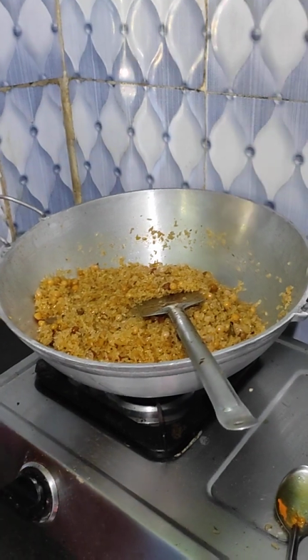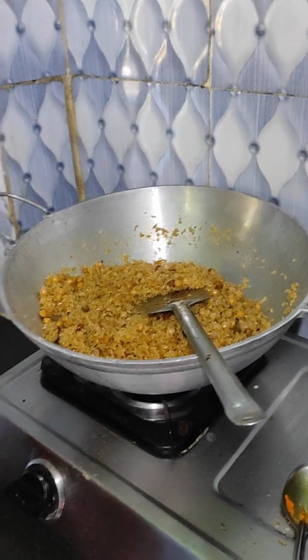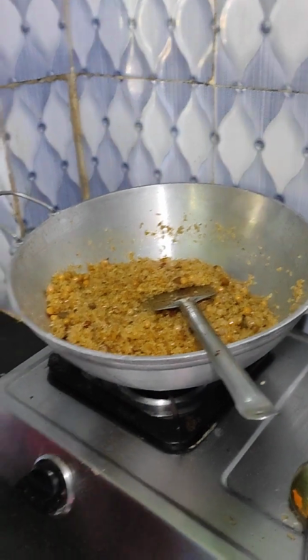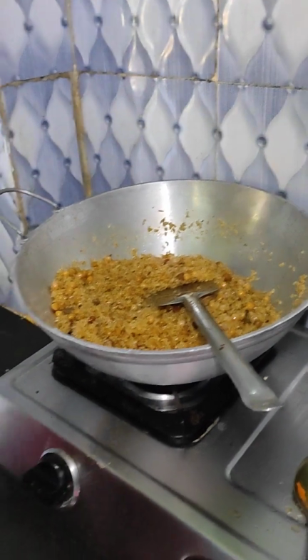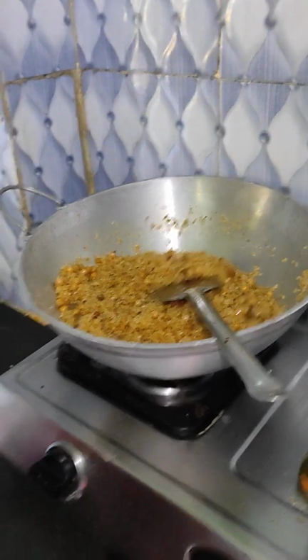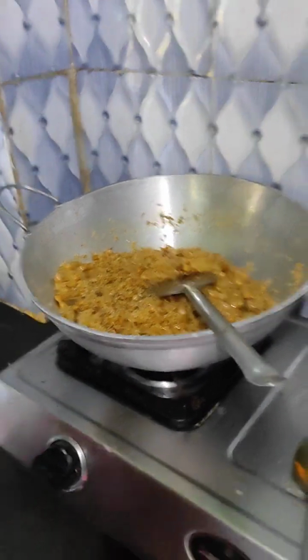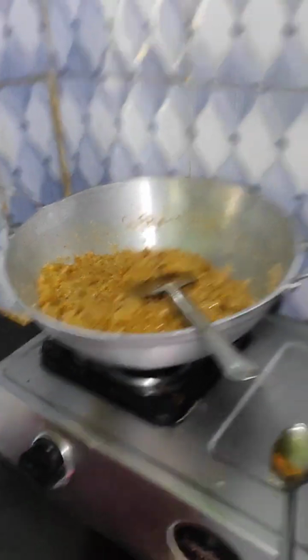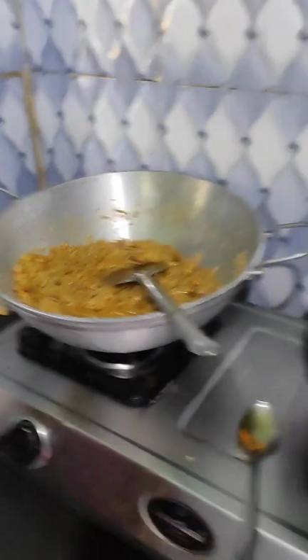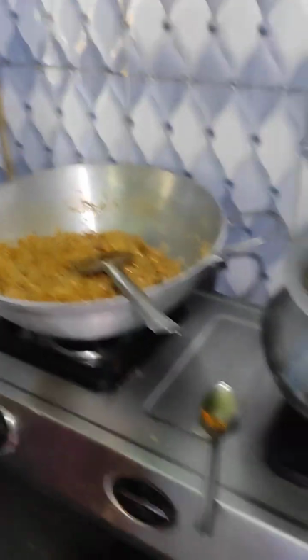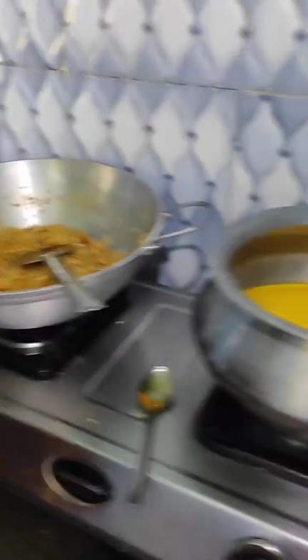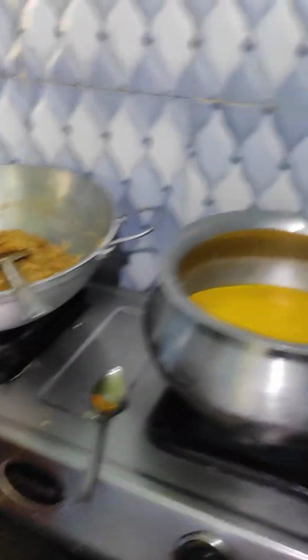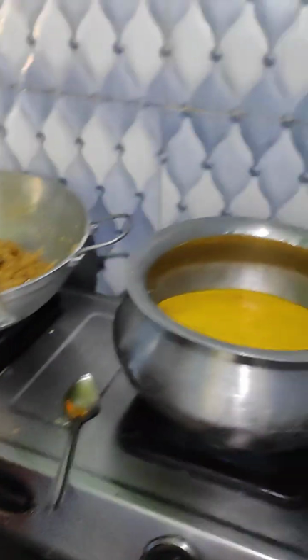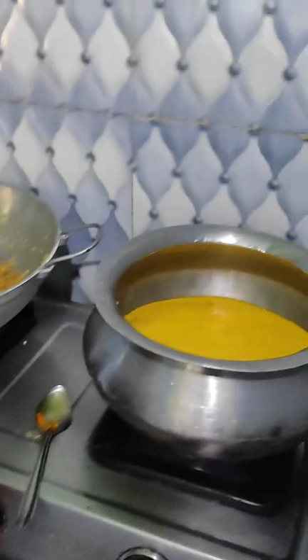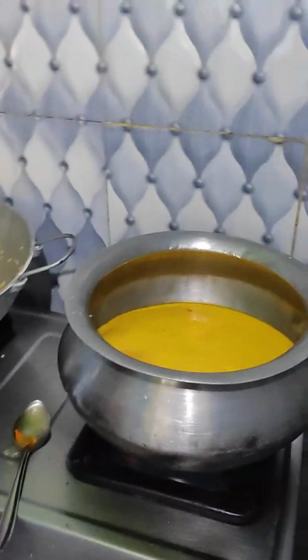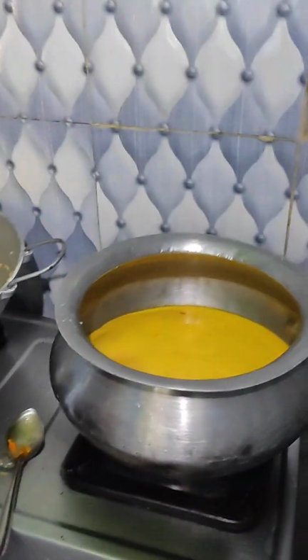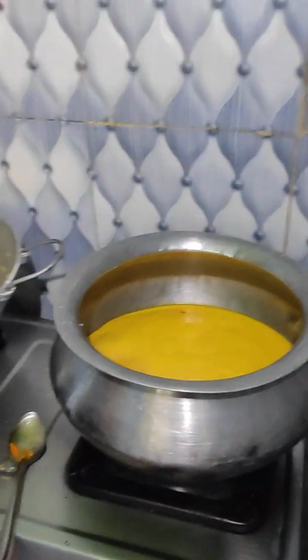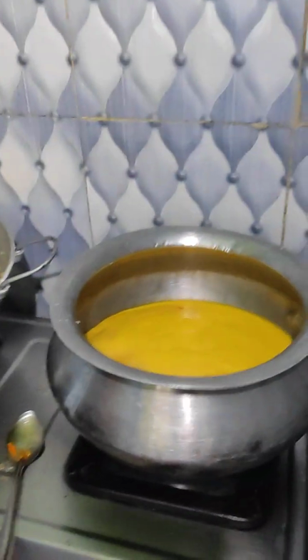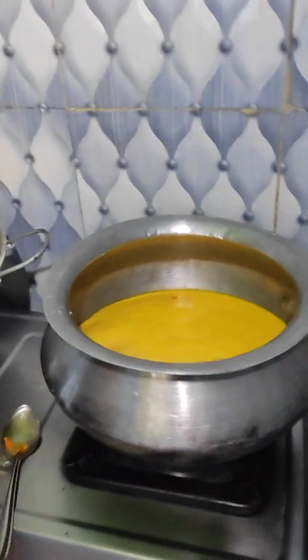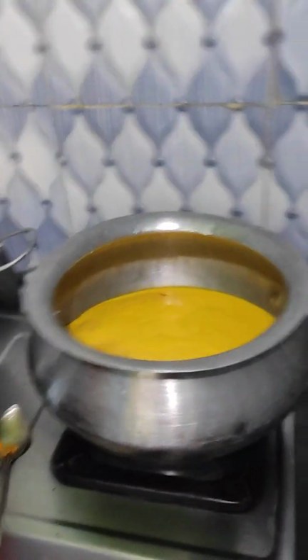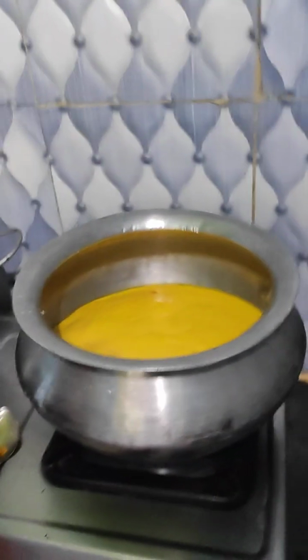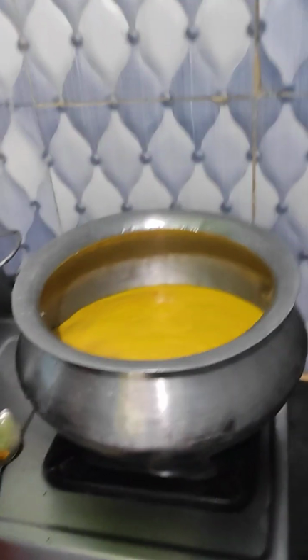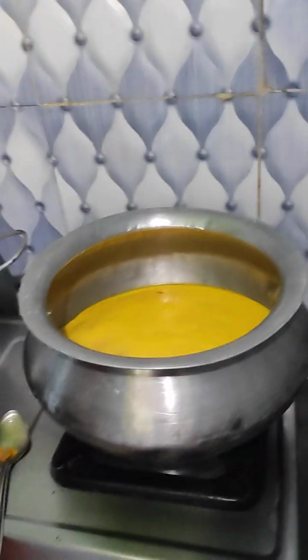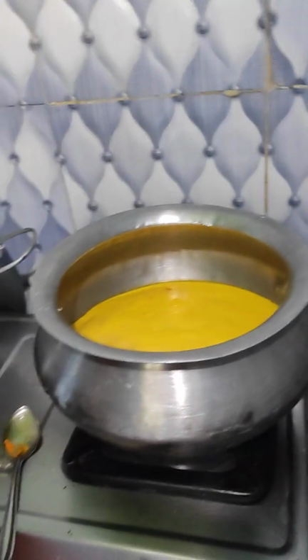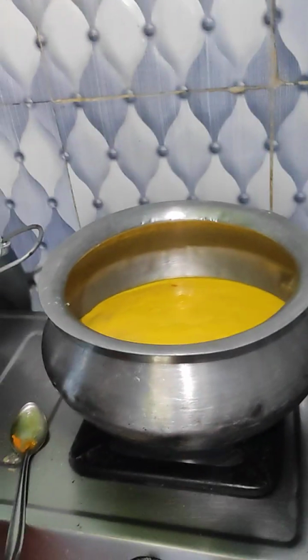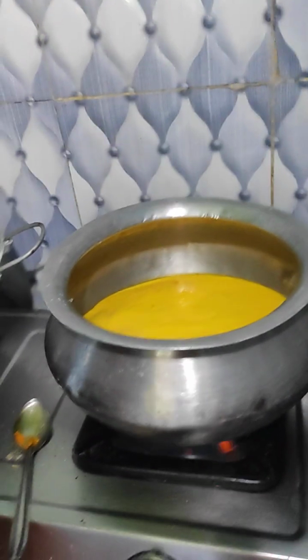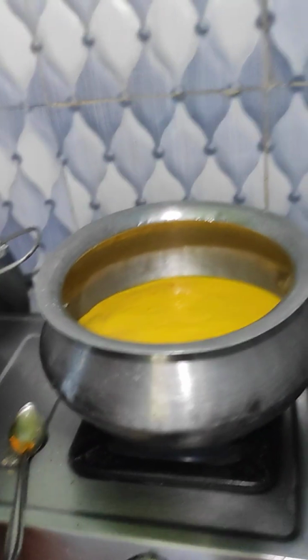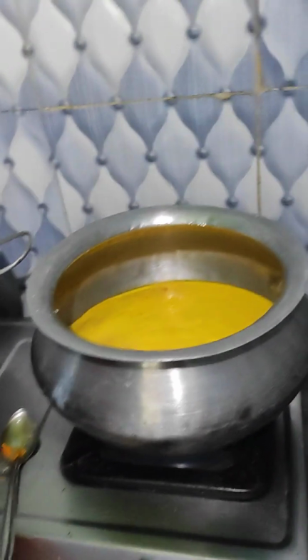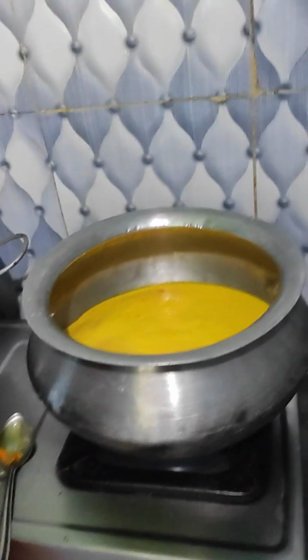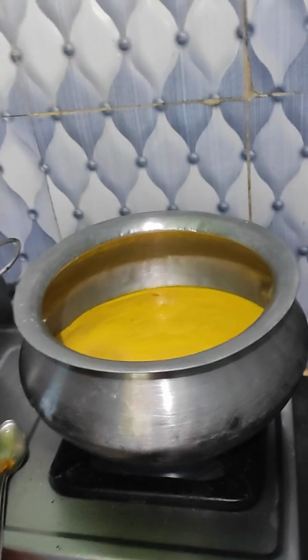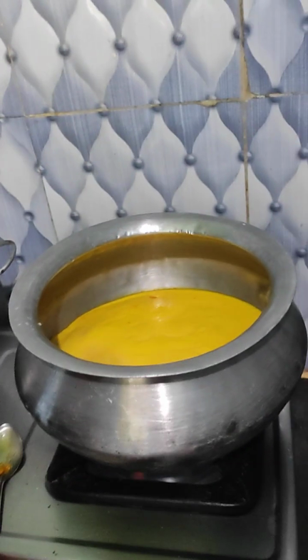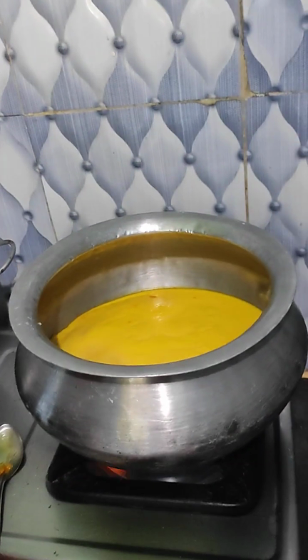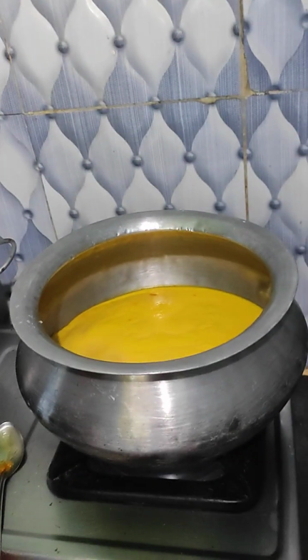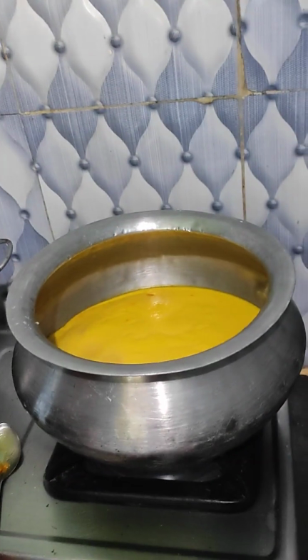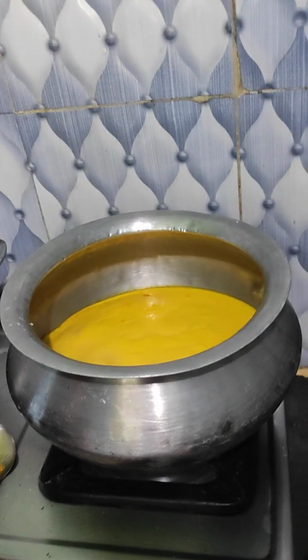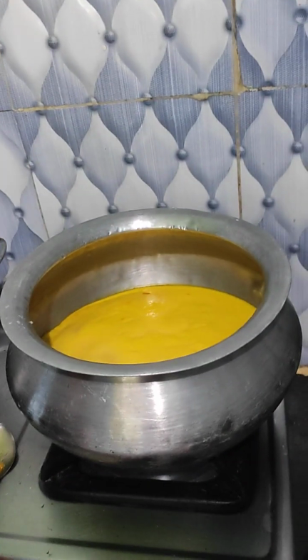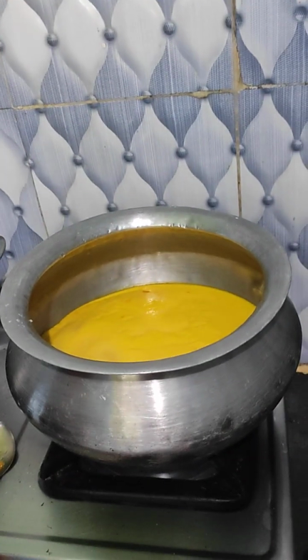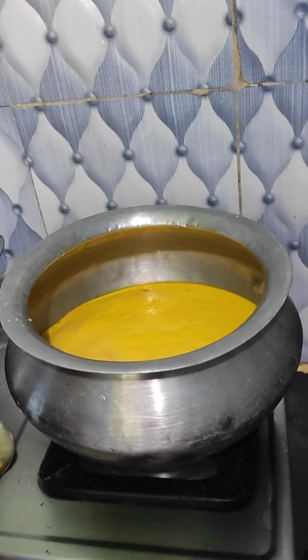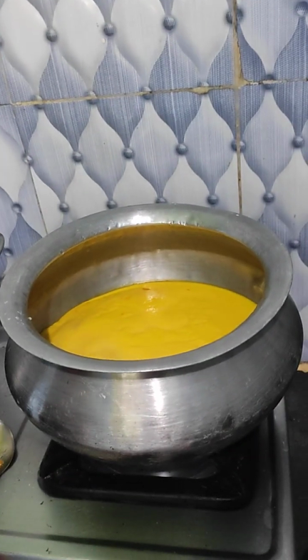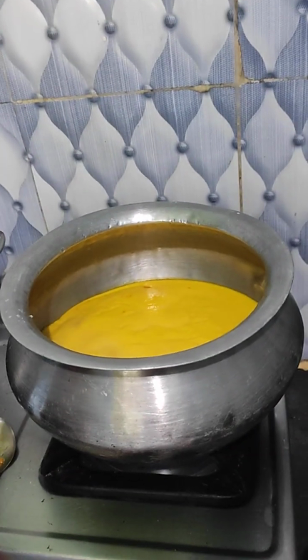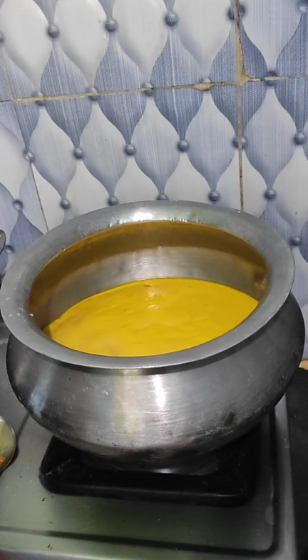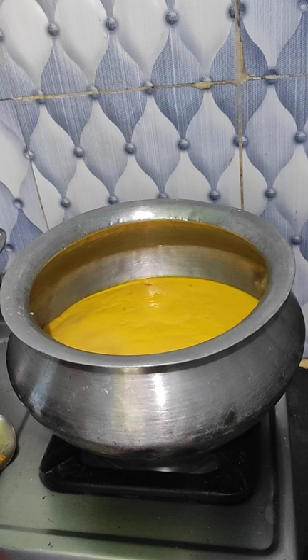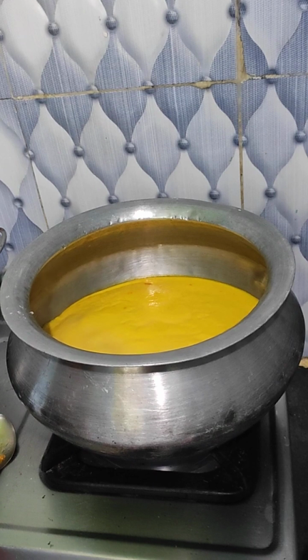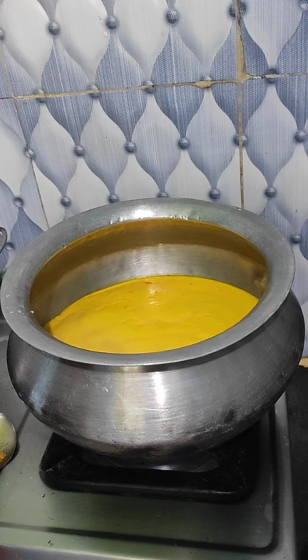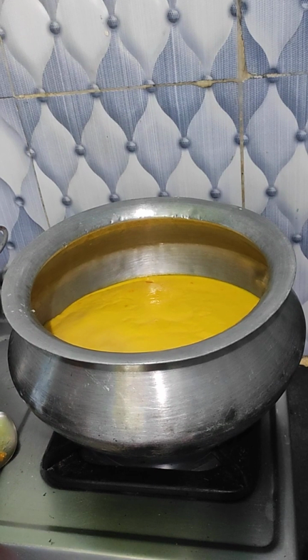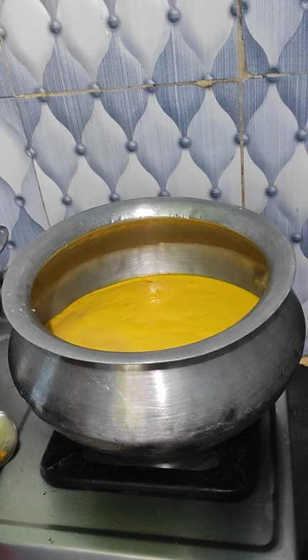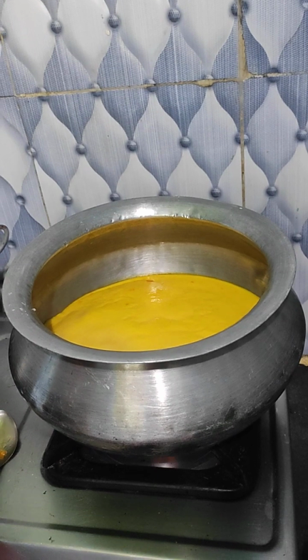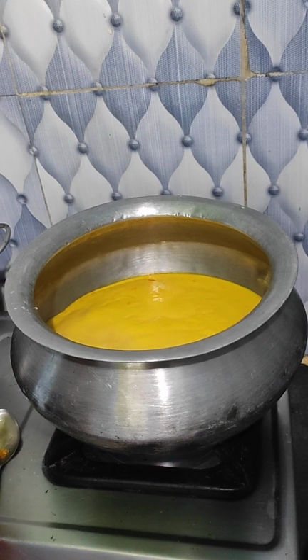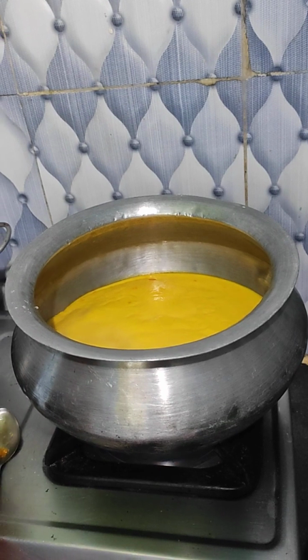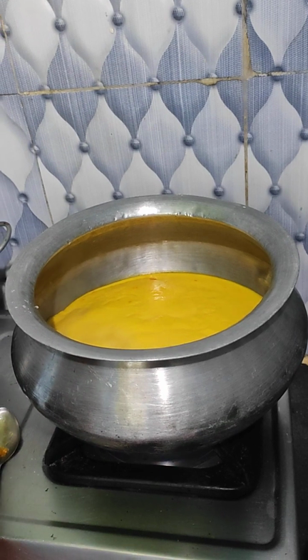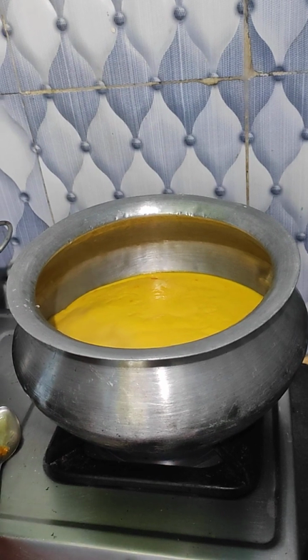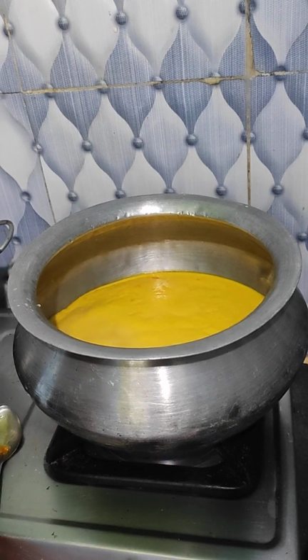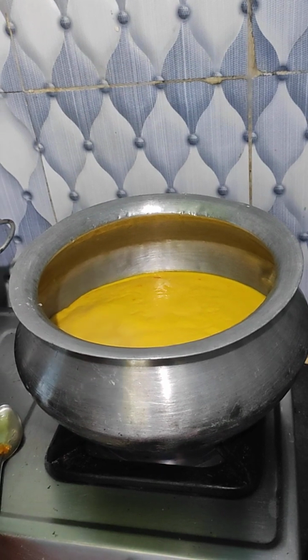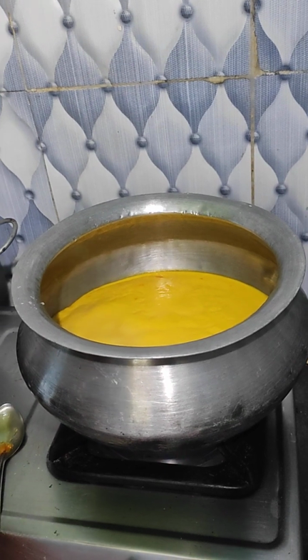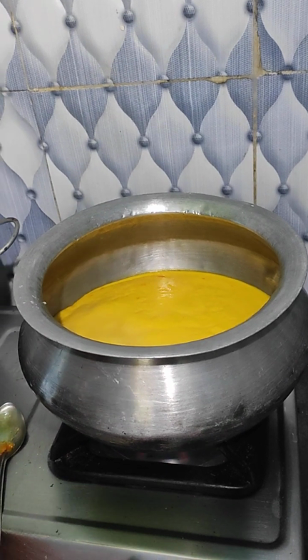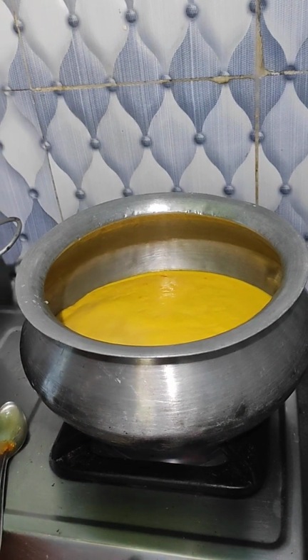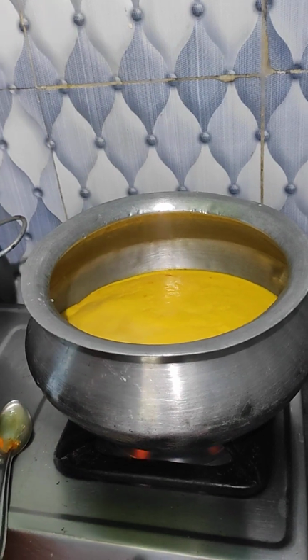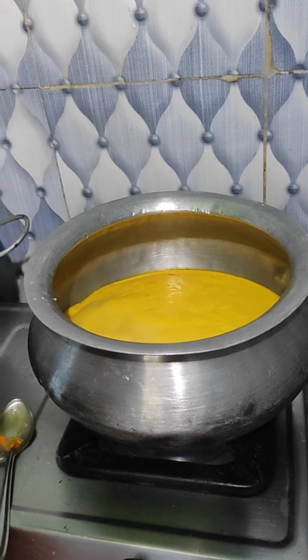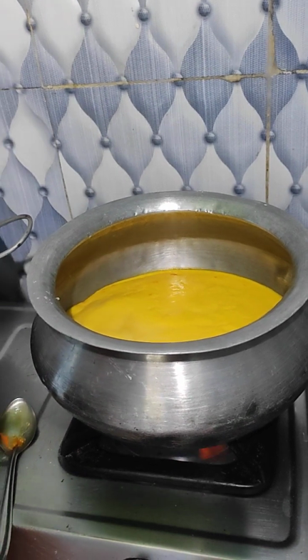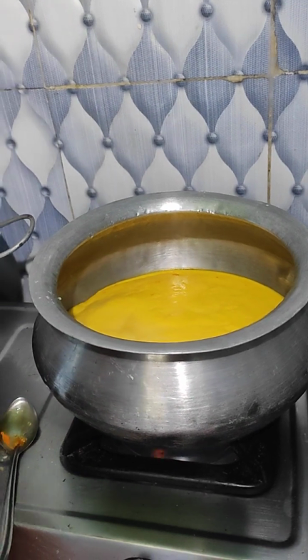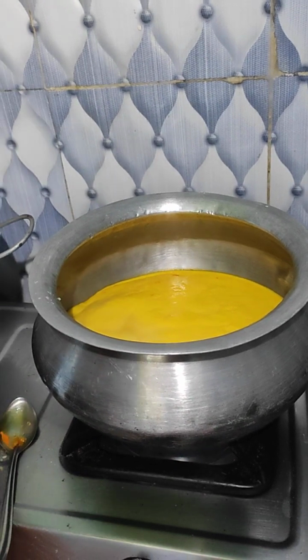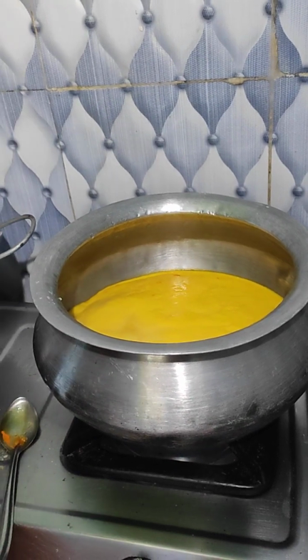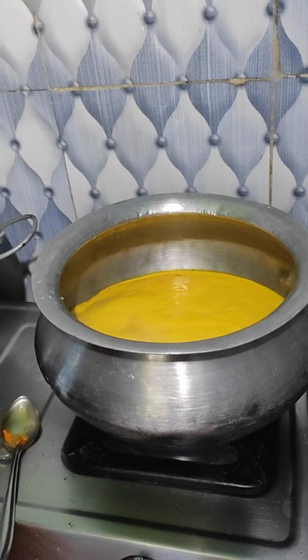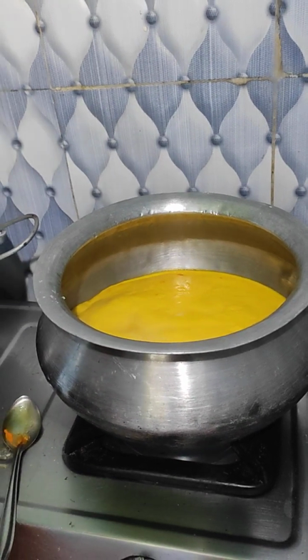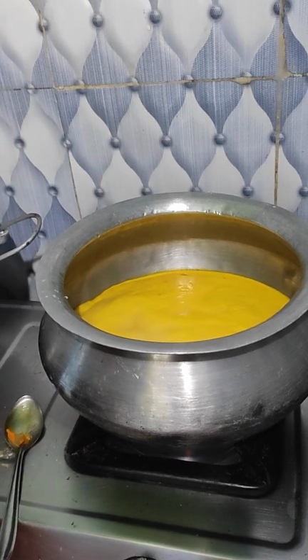I'll leave it in the oven. First, she's going to cut the onion.